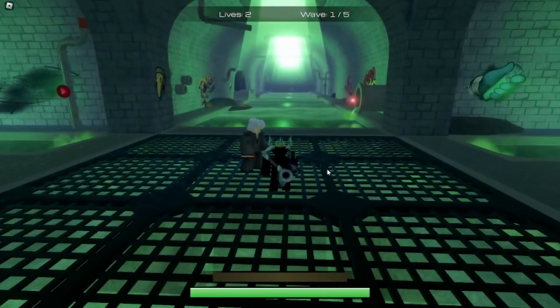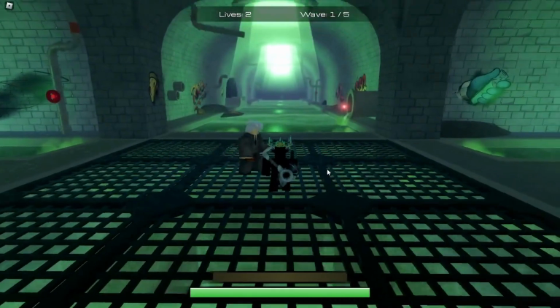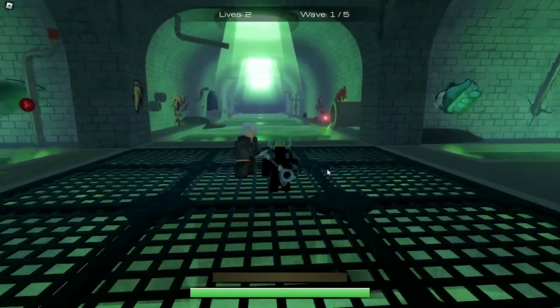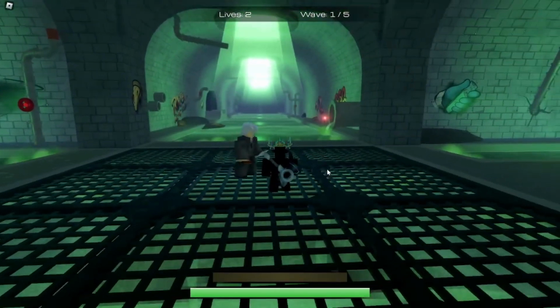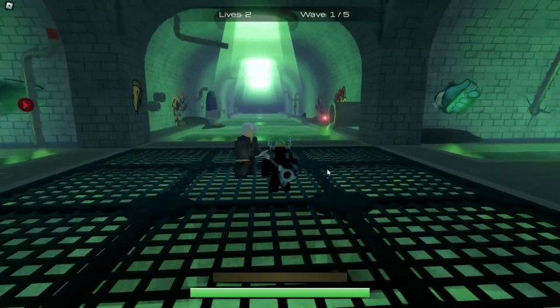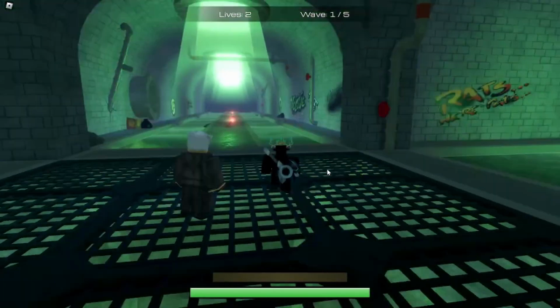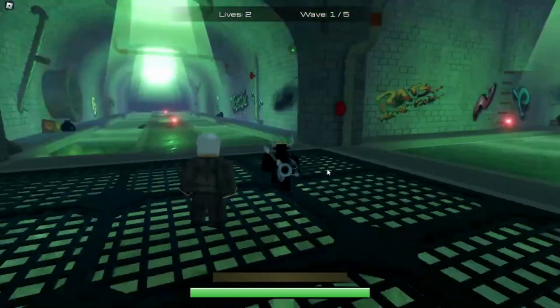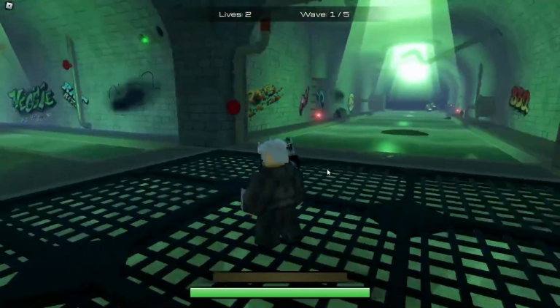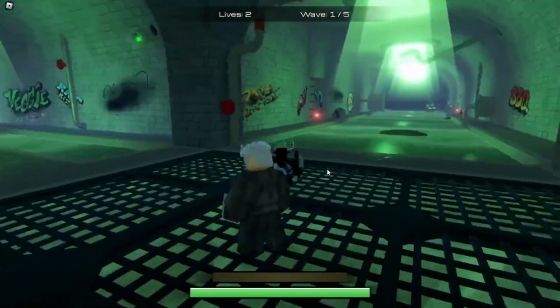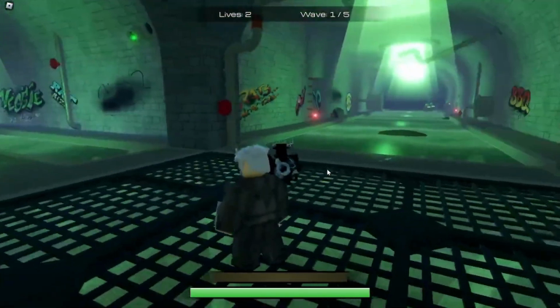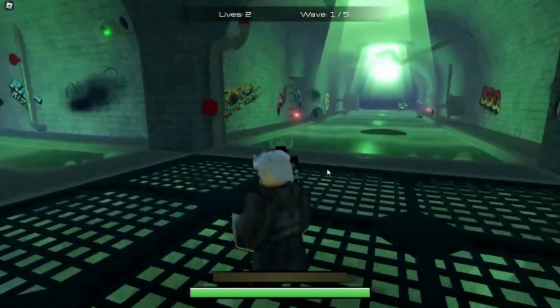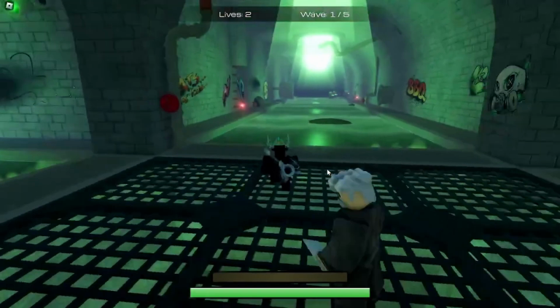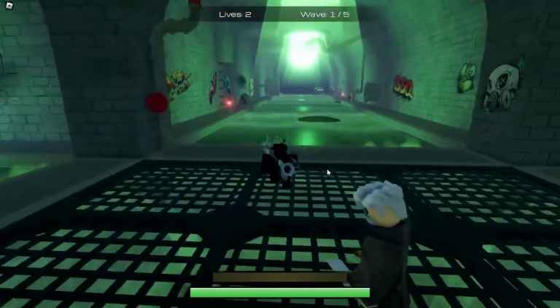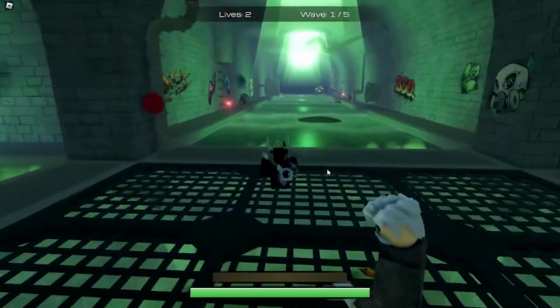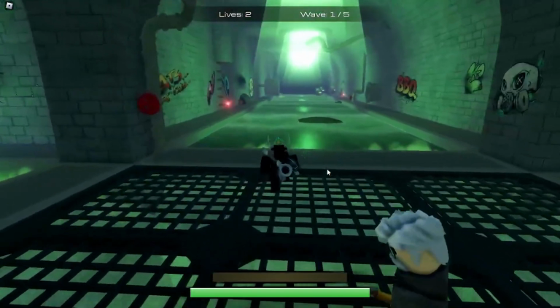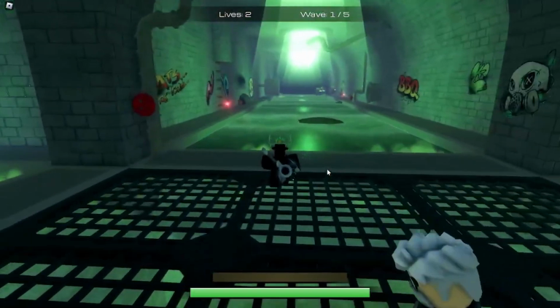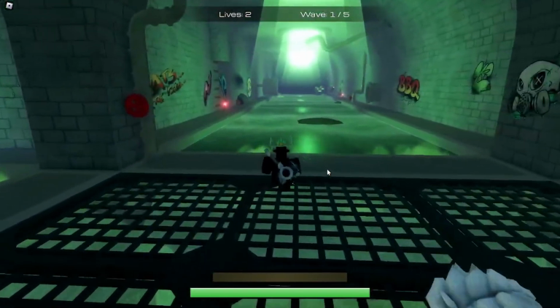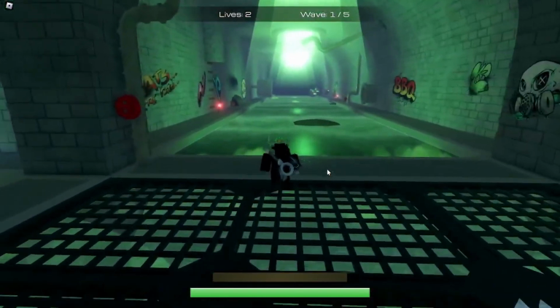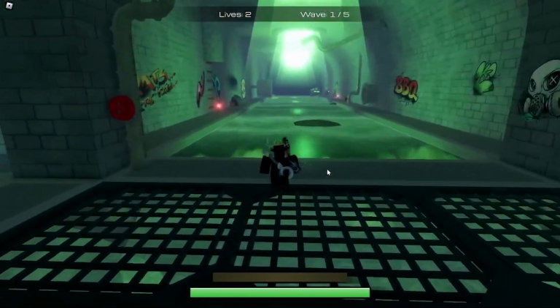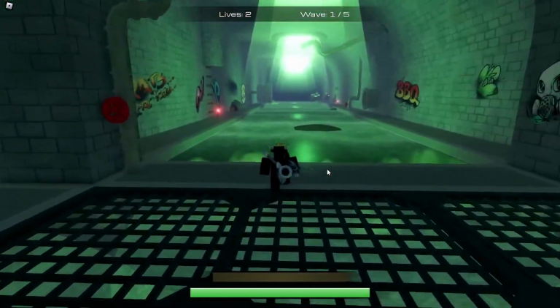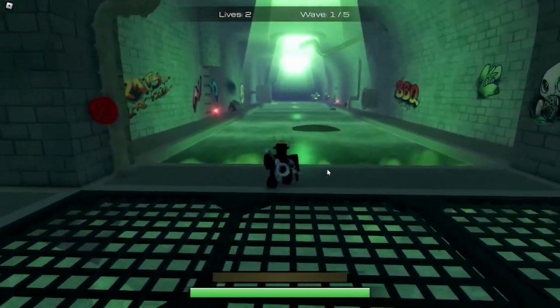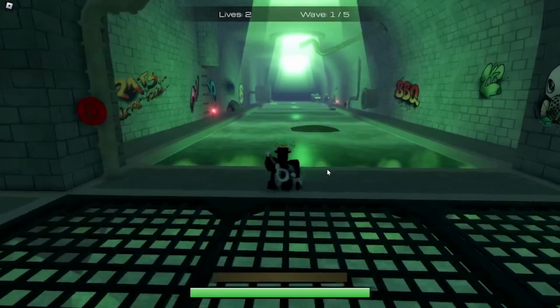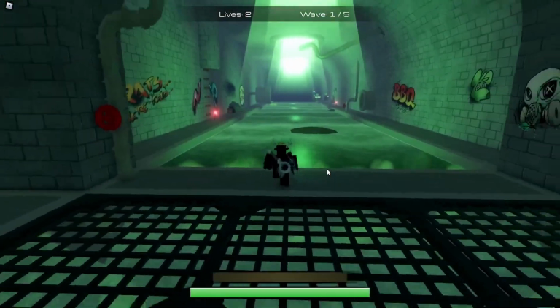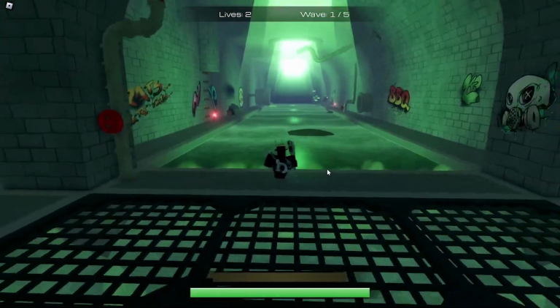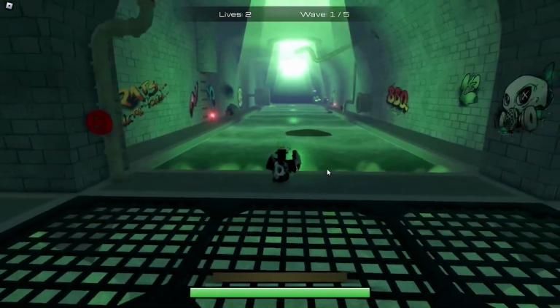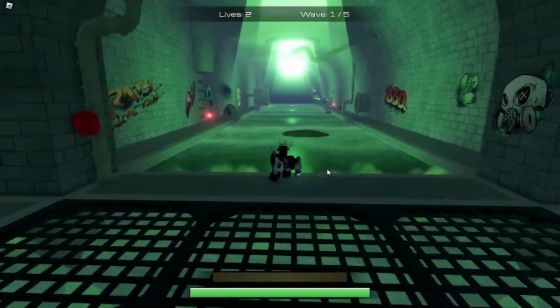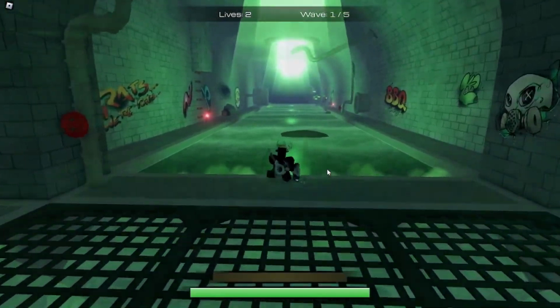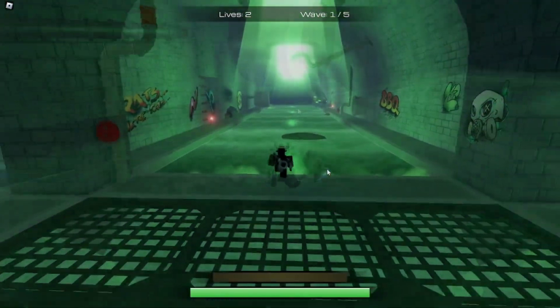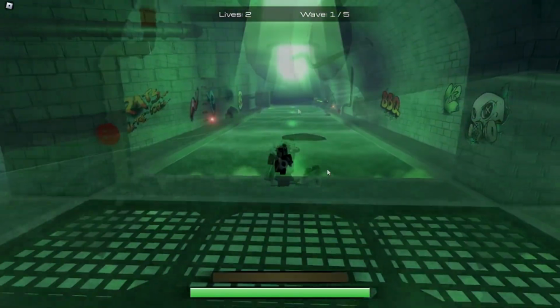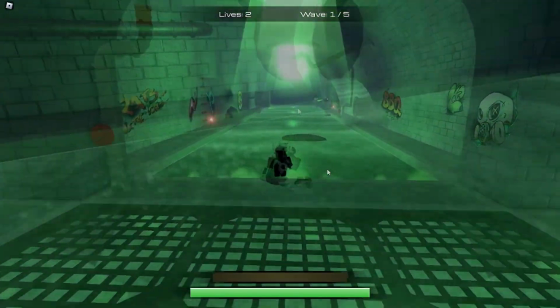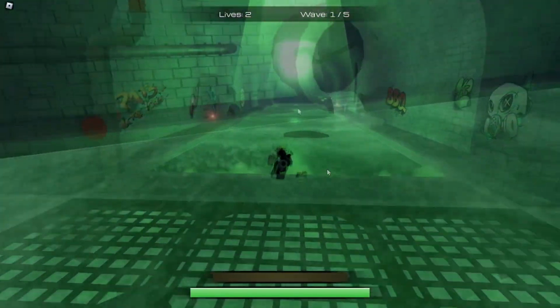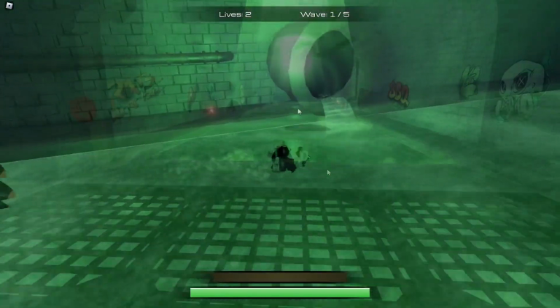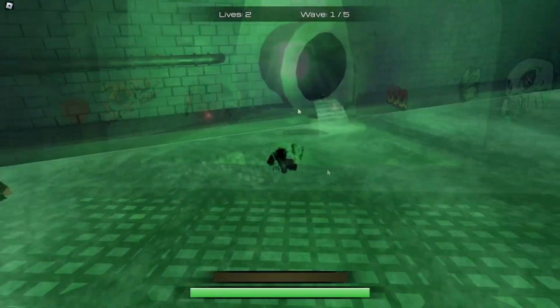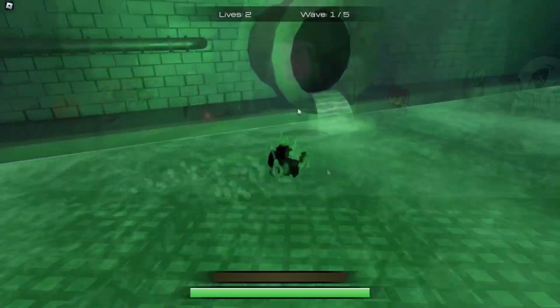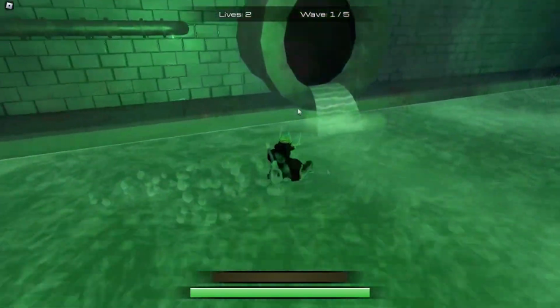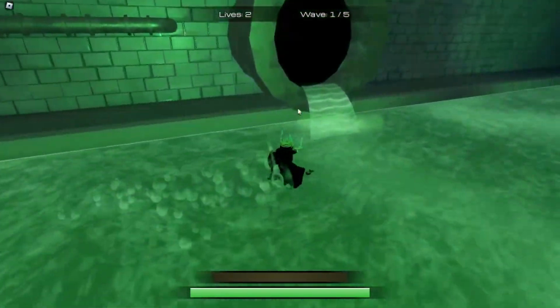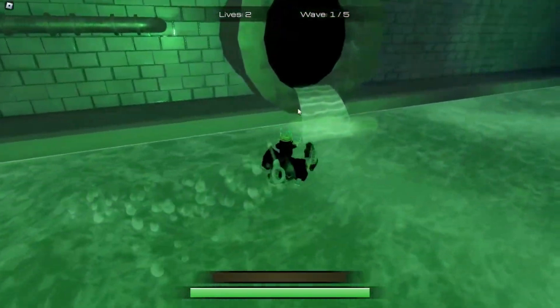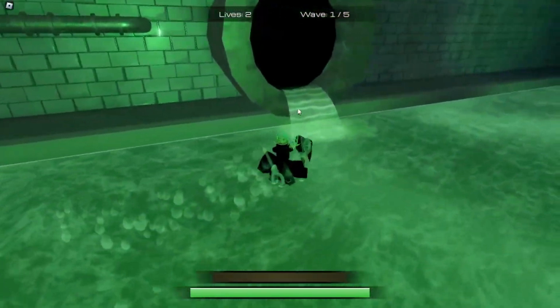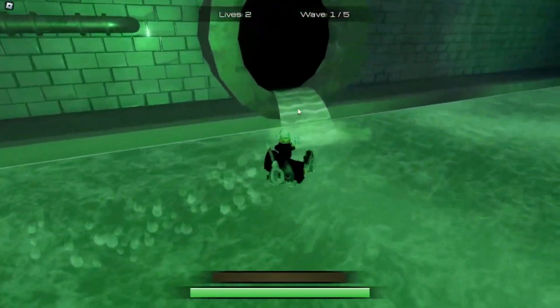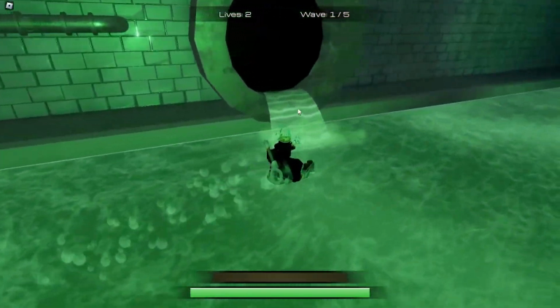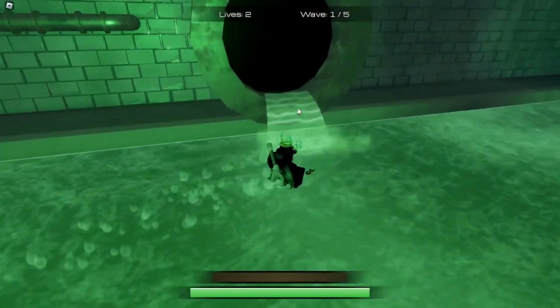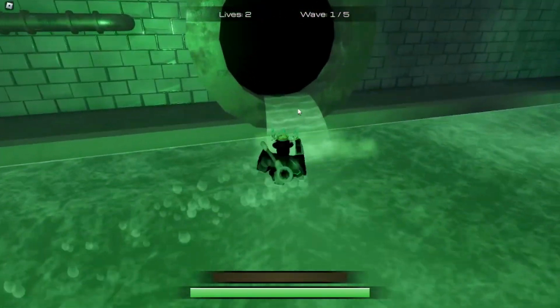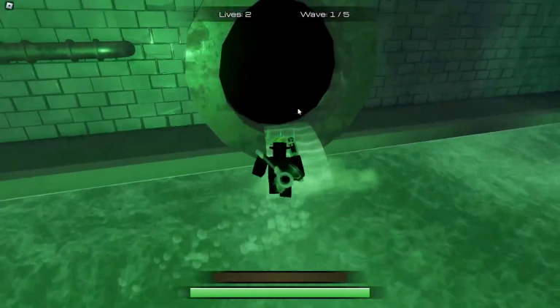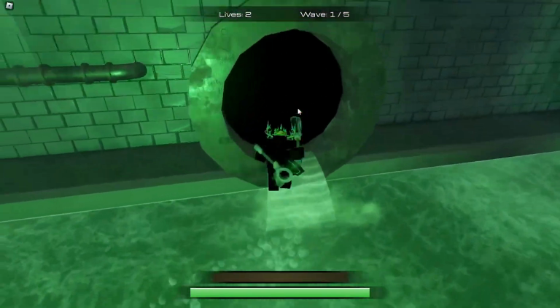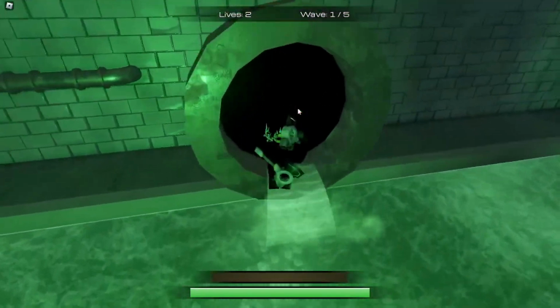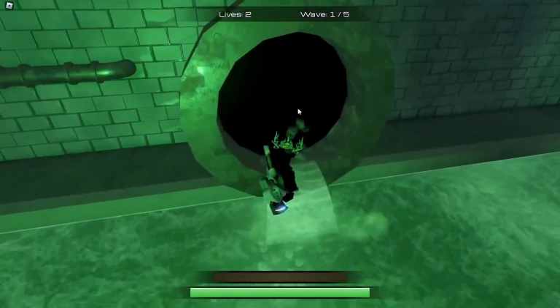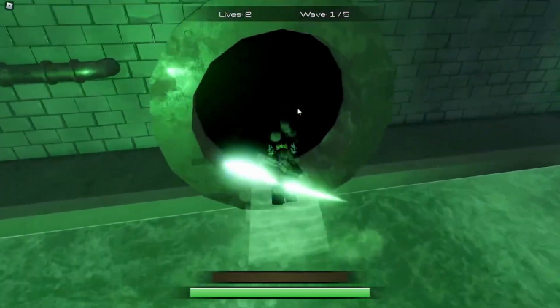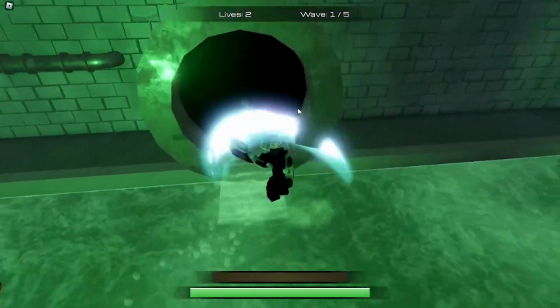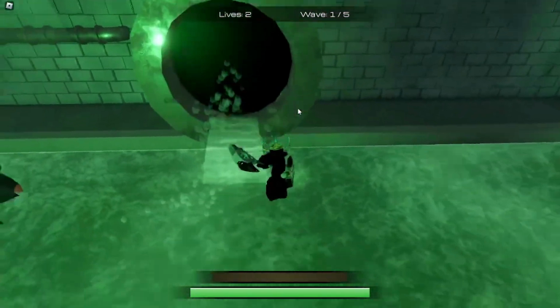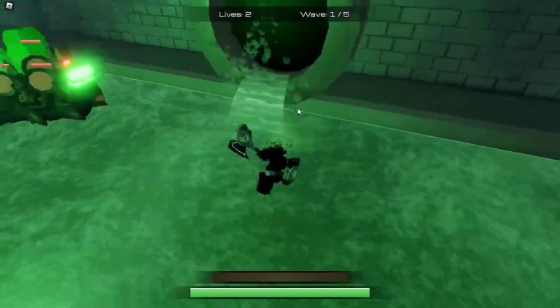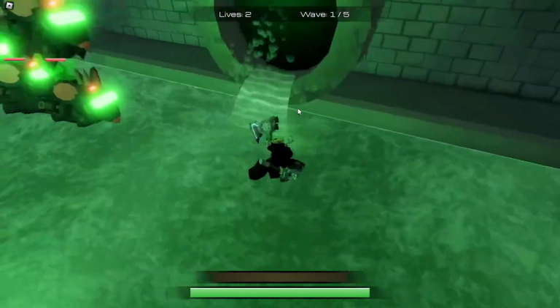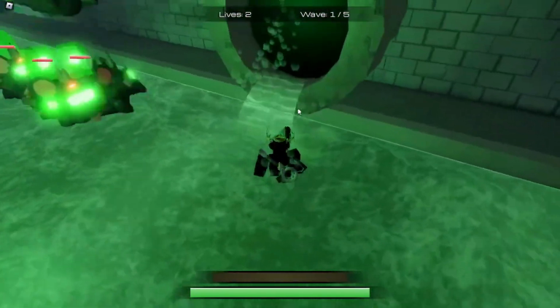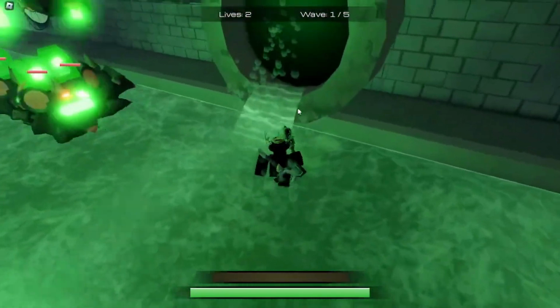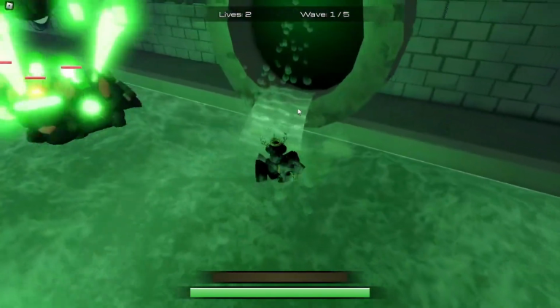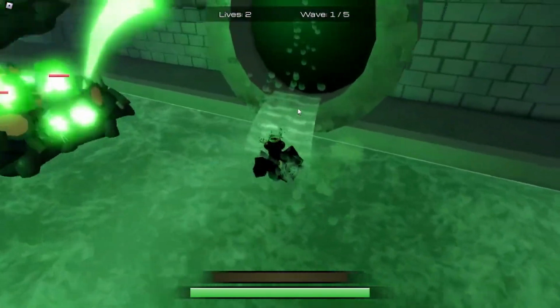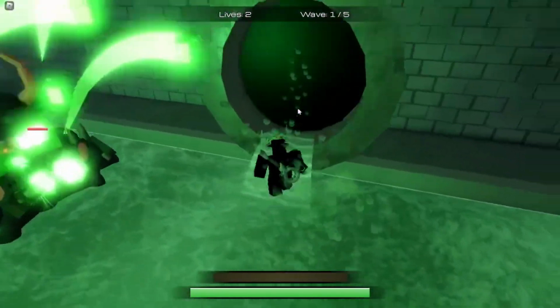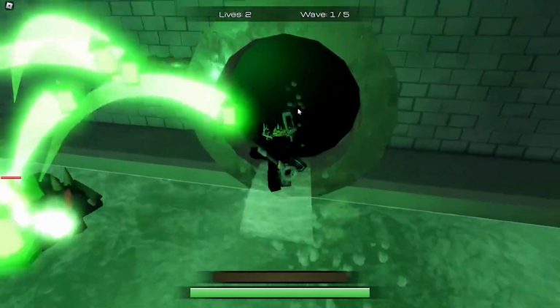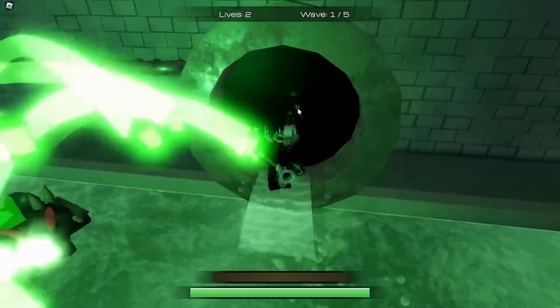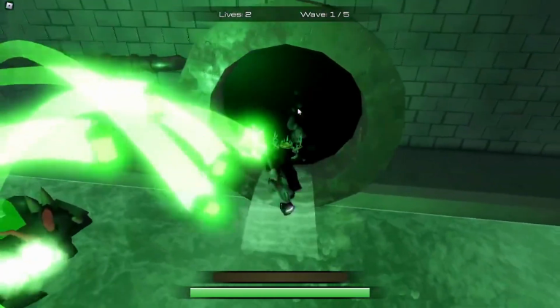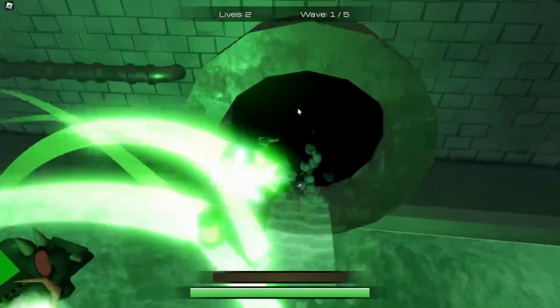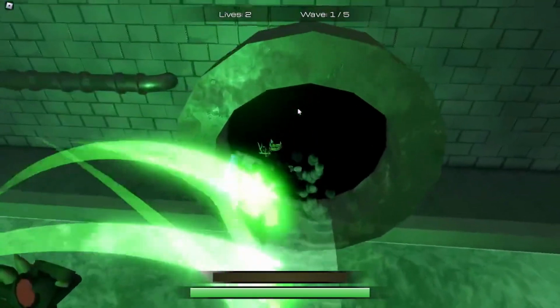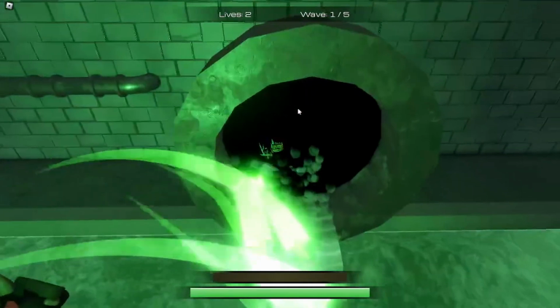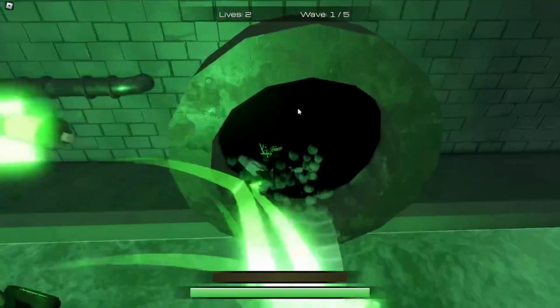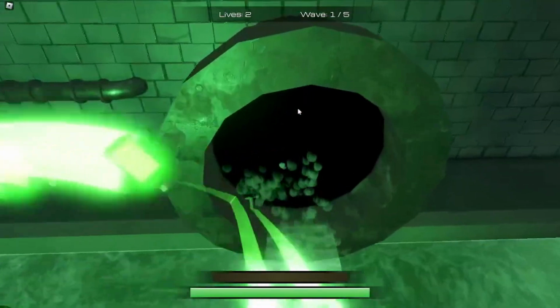Next, go to the rat sewer tunnel — this specific one. Go to the end of the tunnel and on your left there is a pipe. Jump in that pipe.